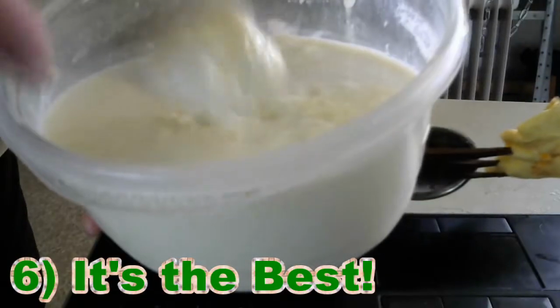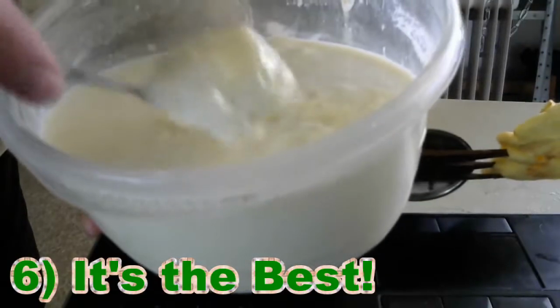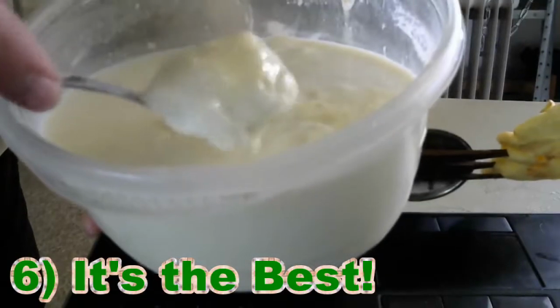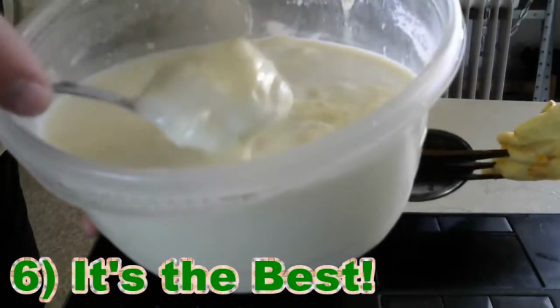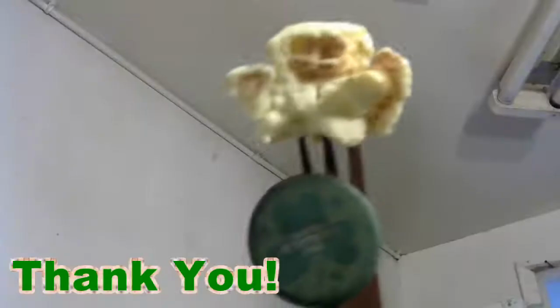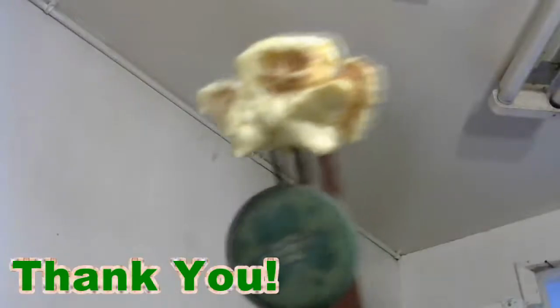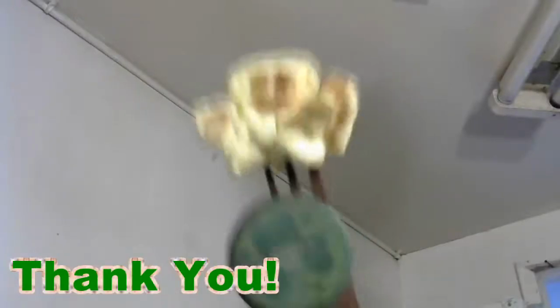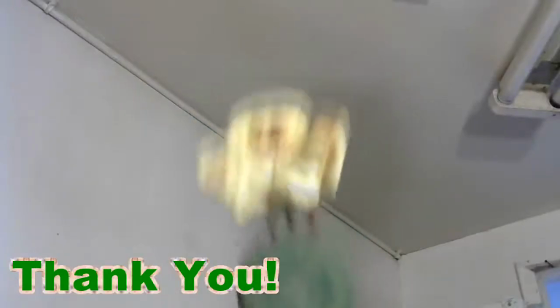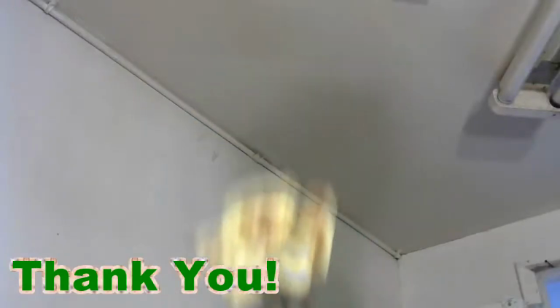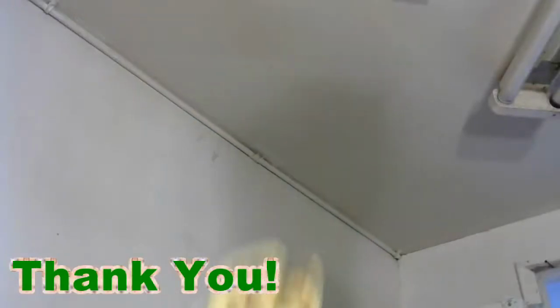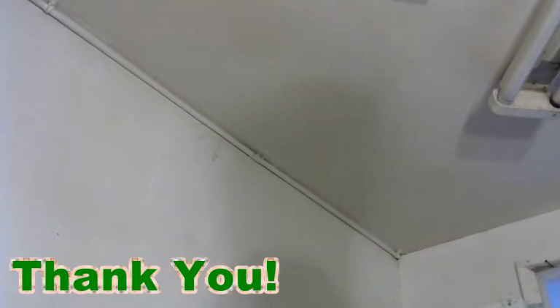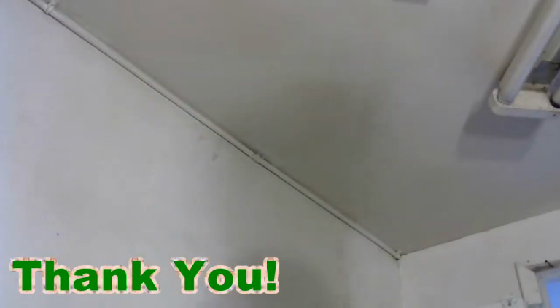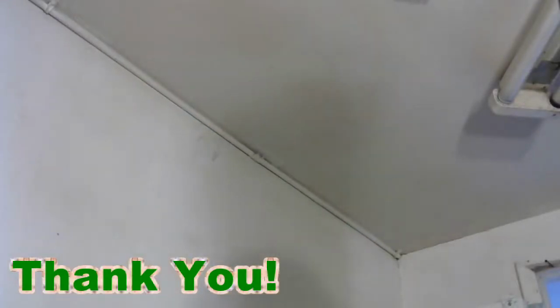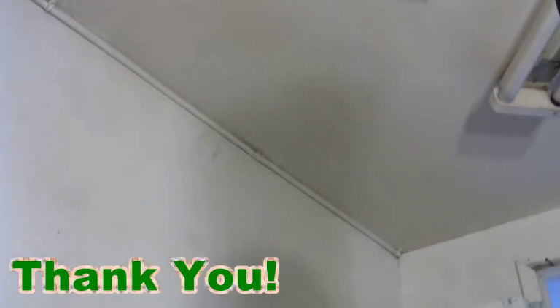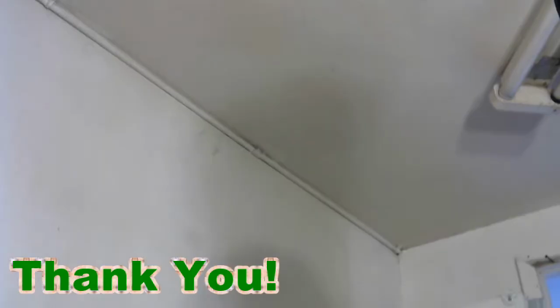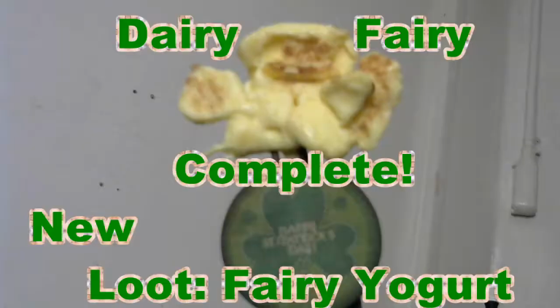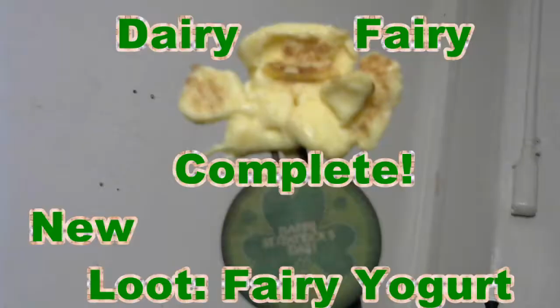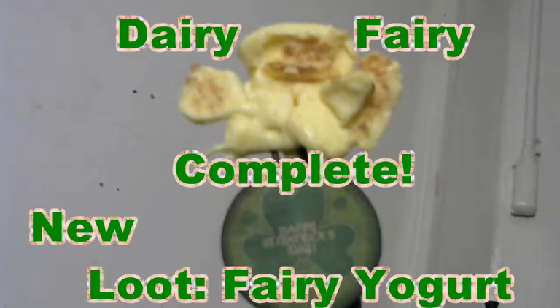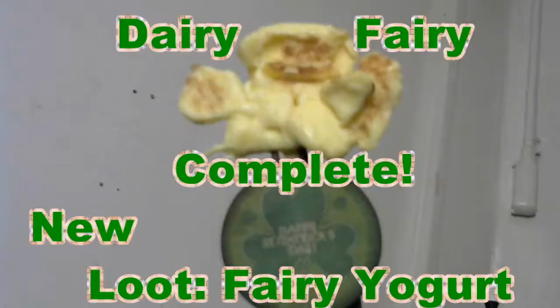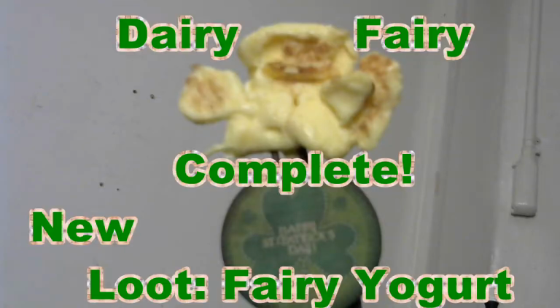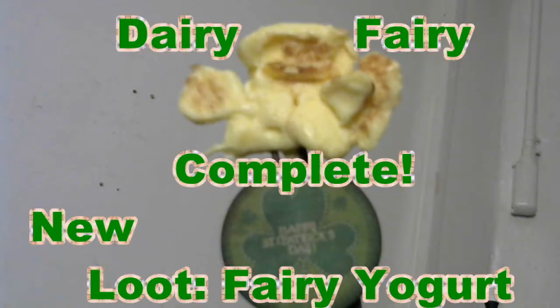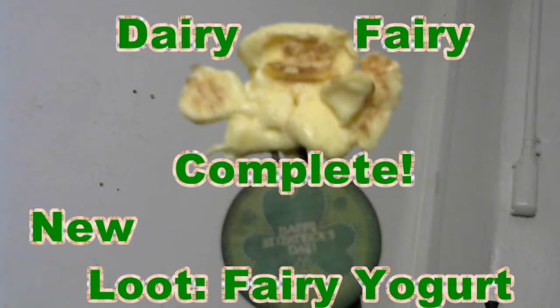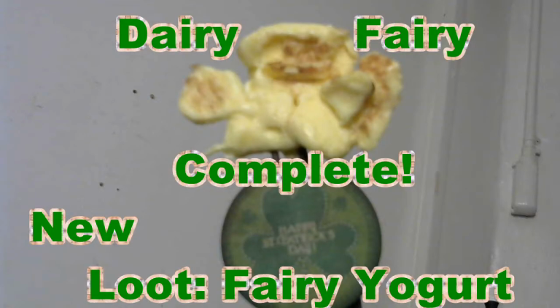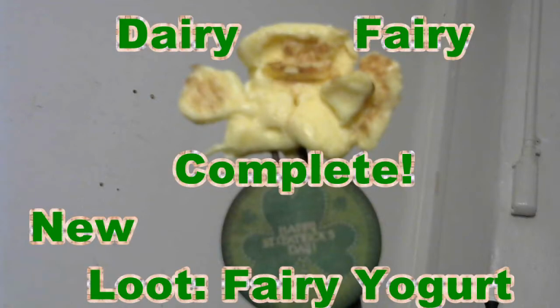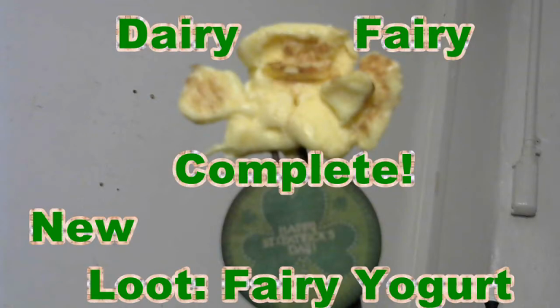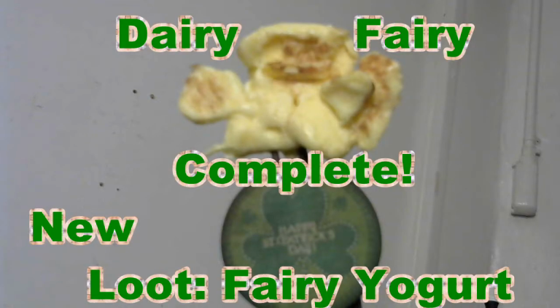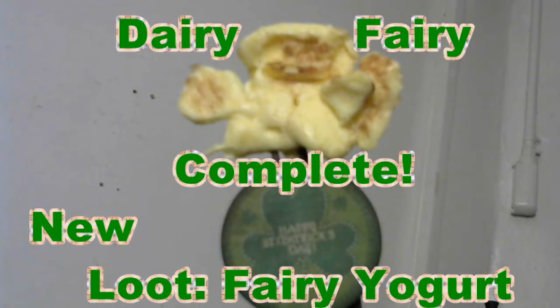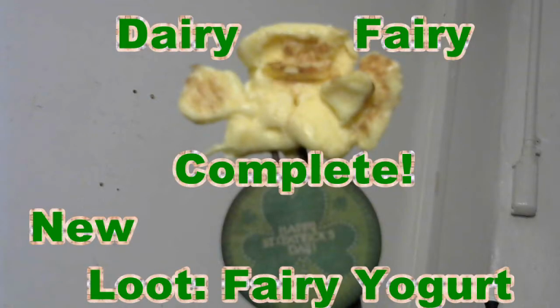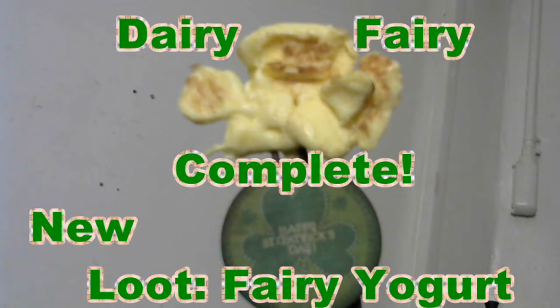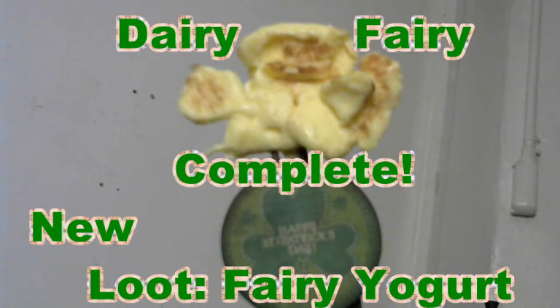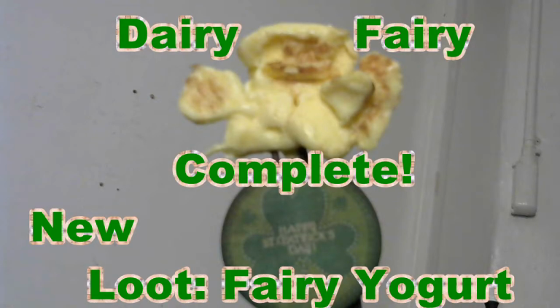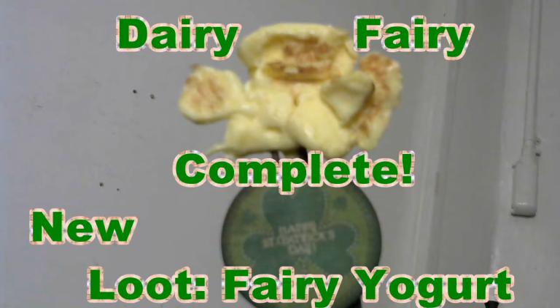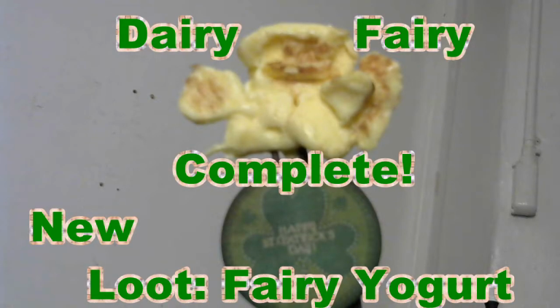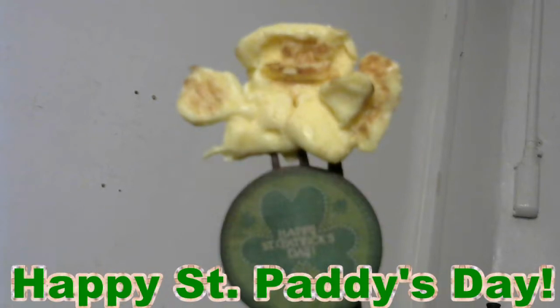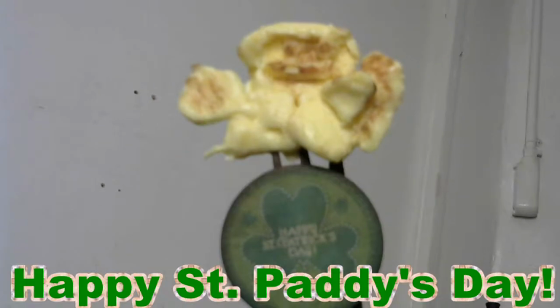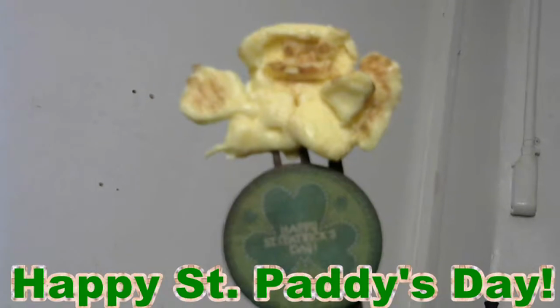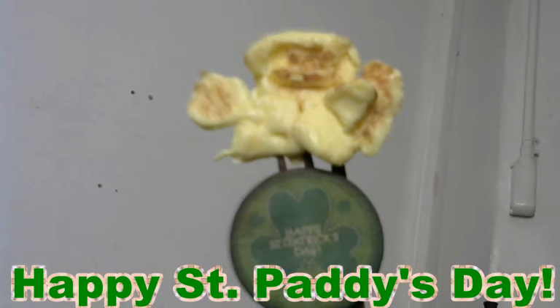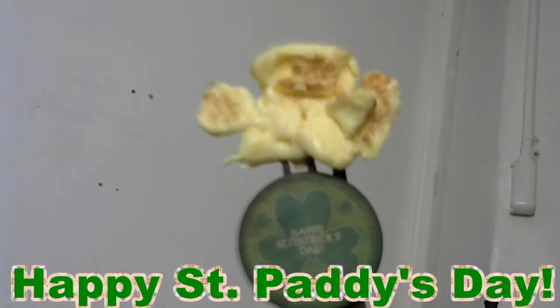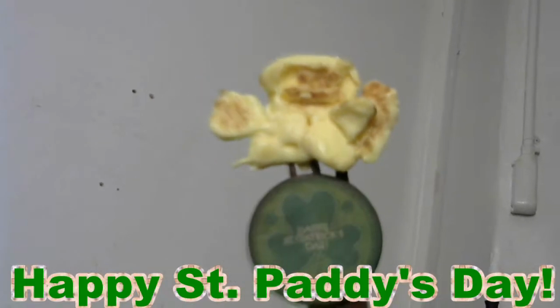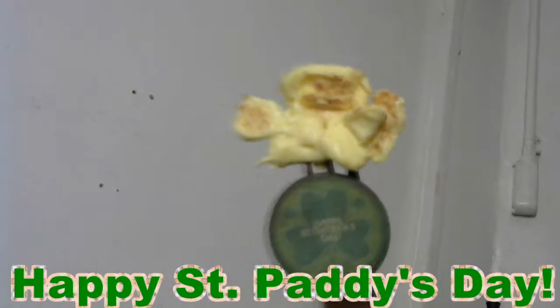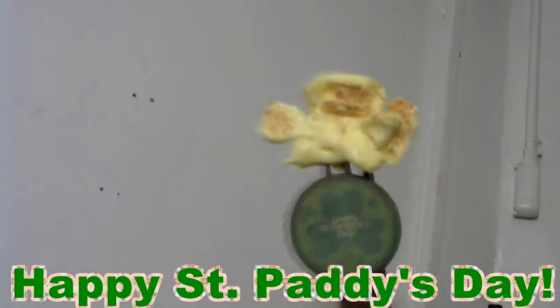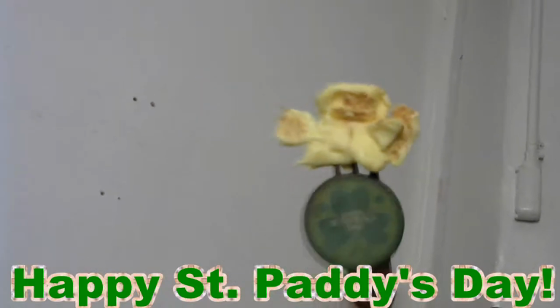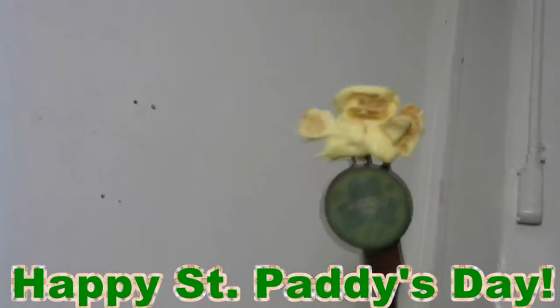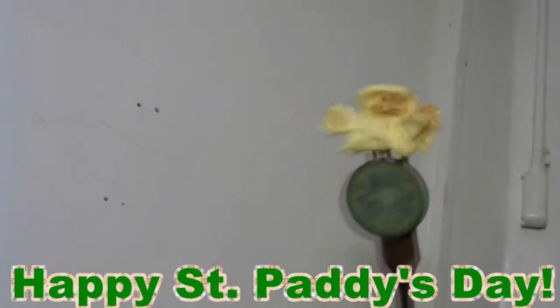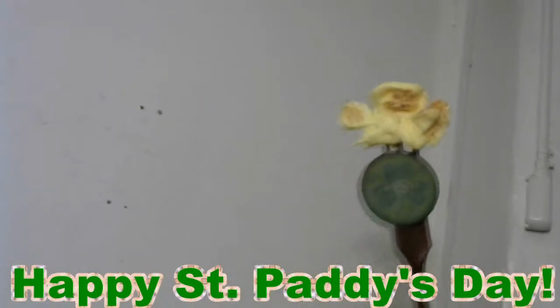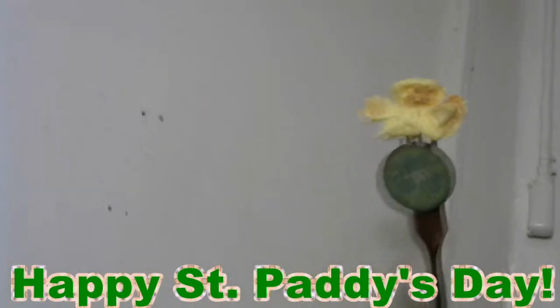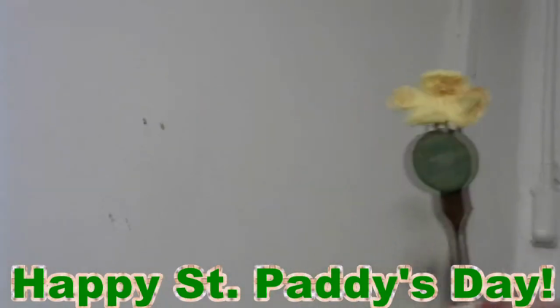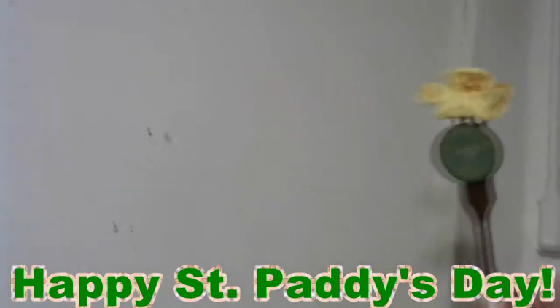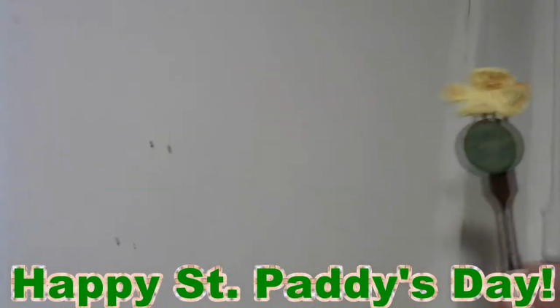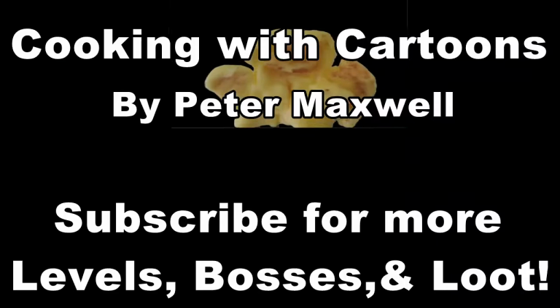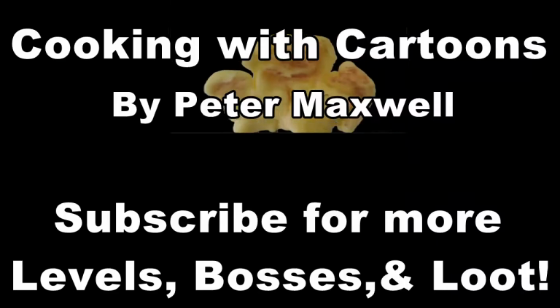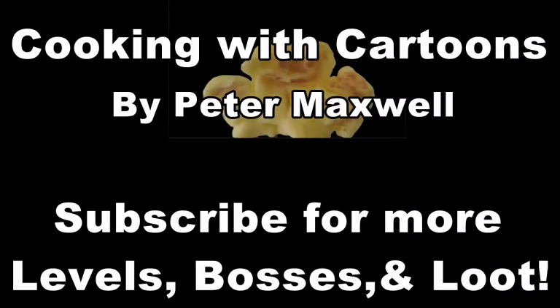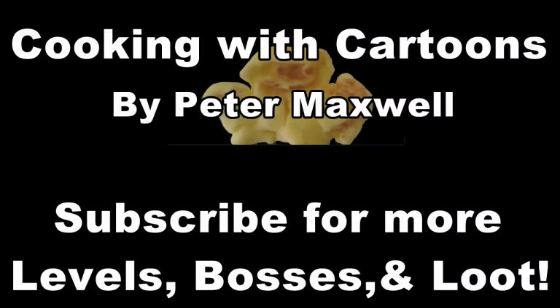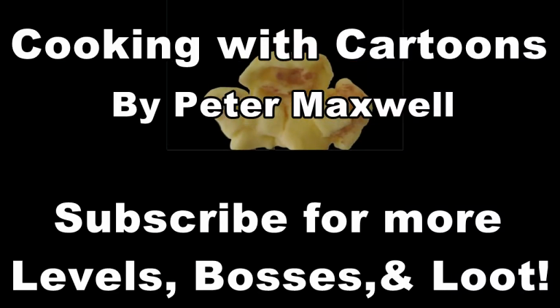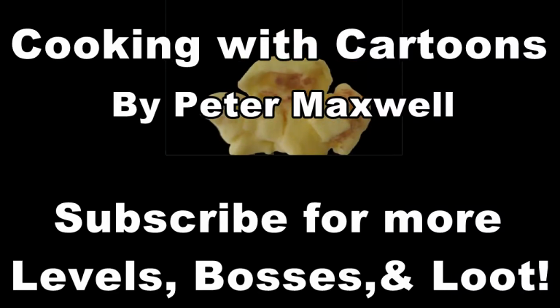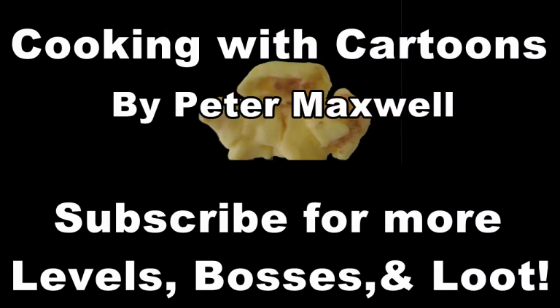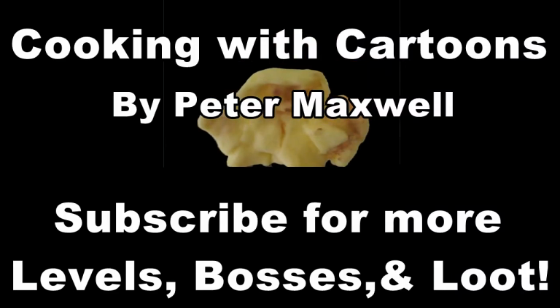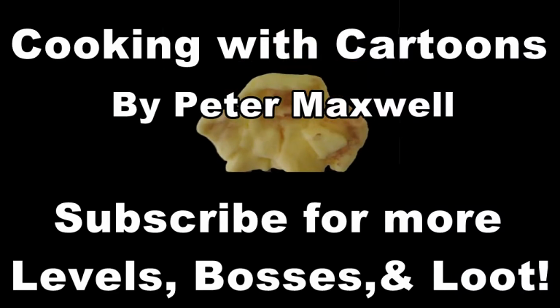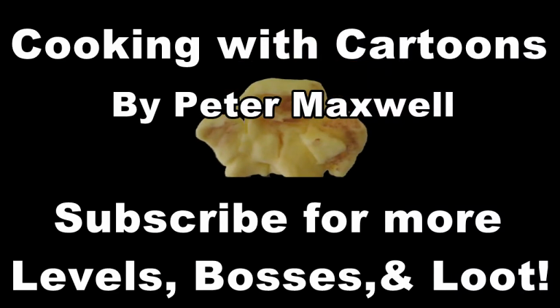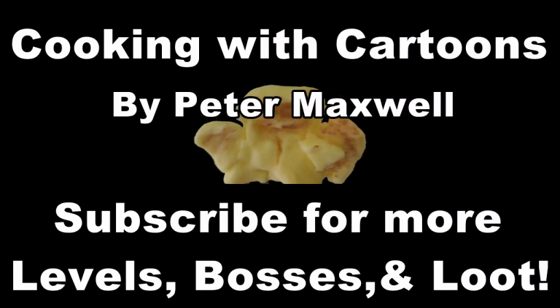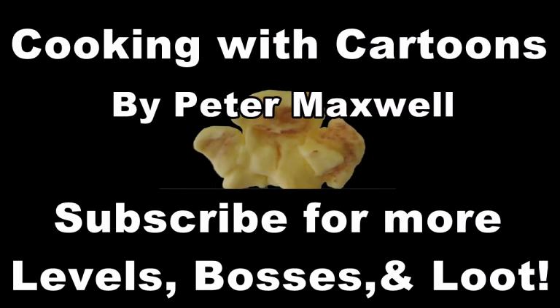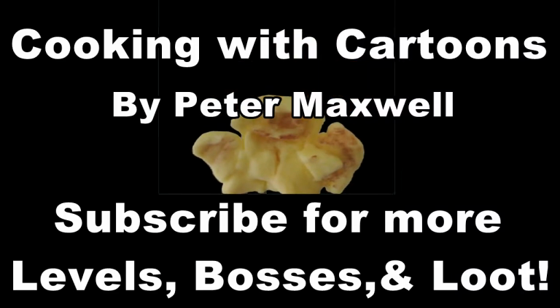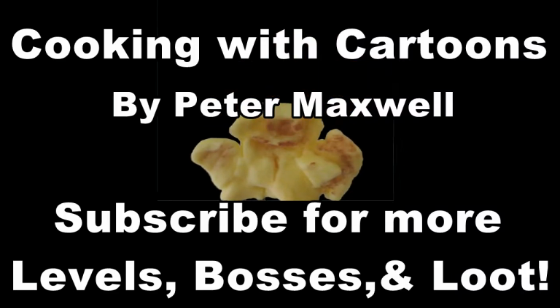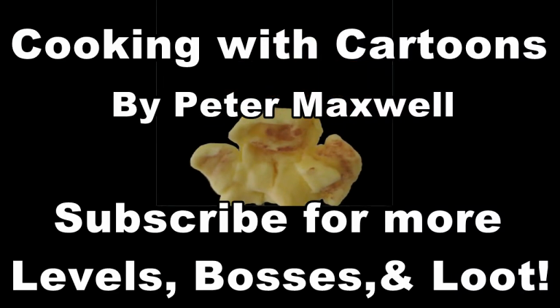Thank you for watching. That's it. Happy St. Paddy's Day. It's a little late, but it's okay.